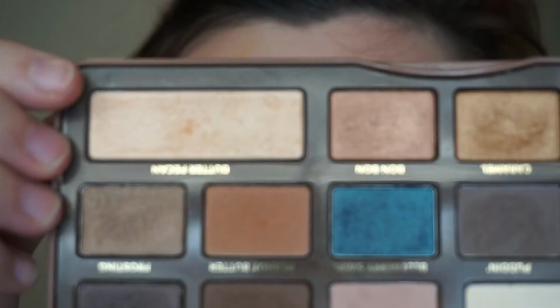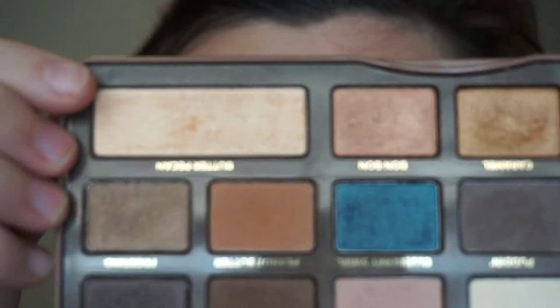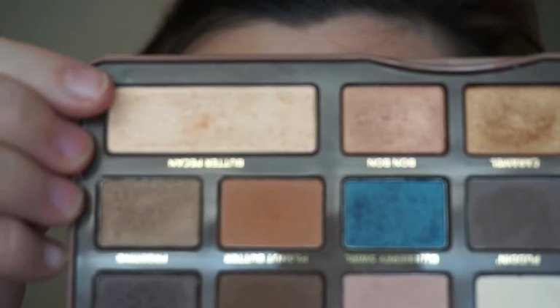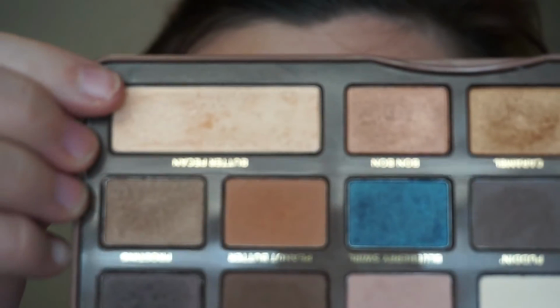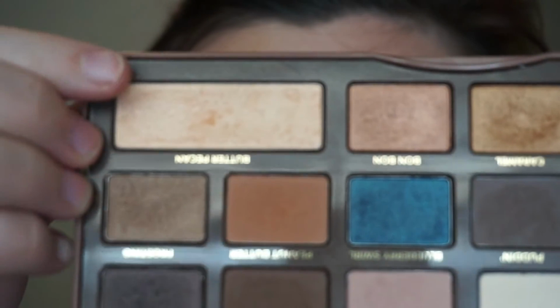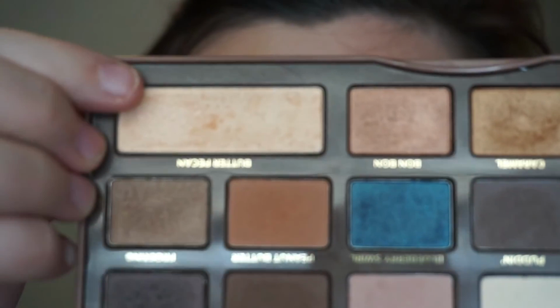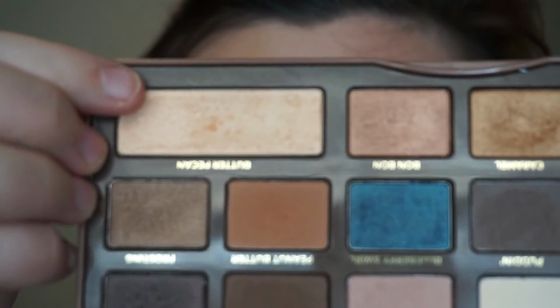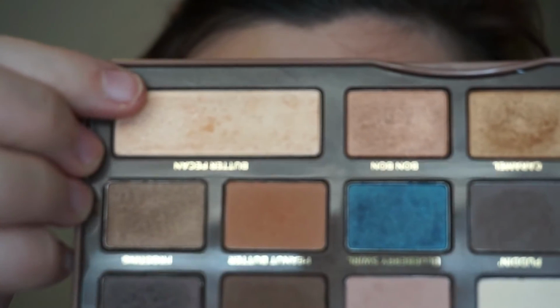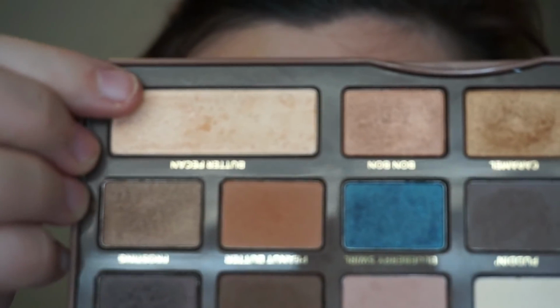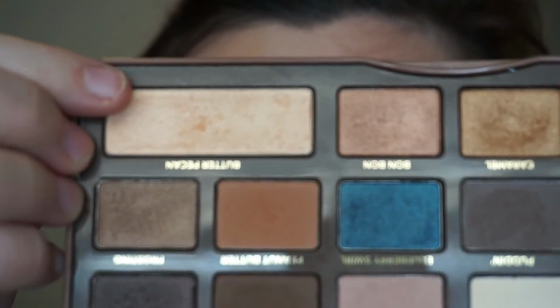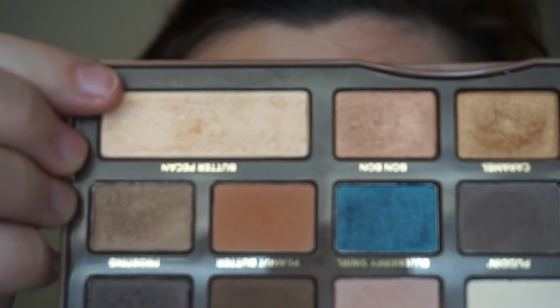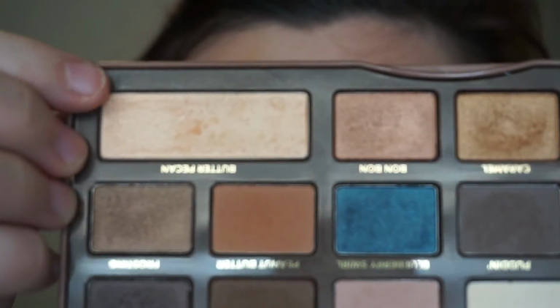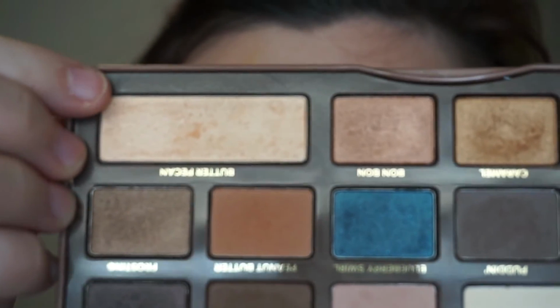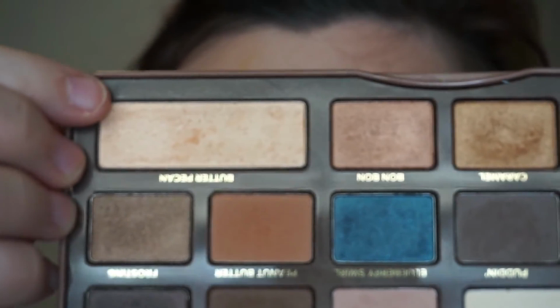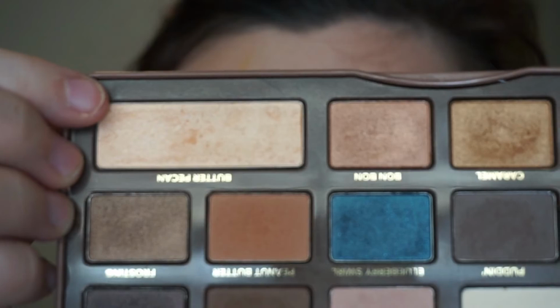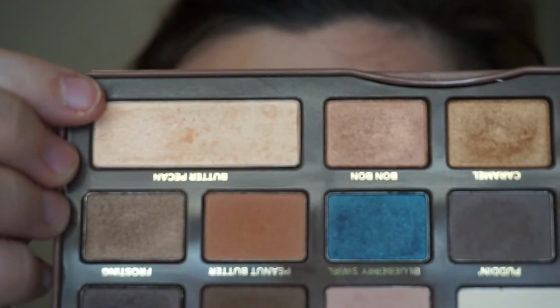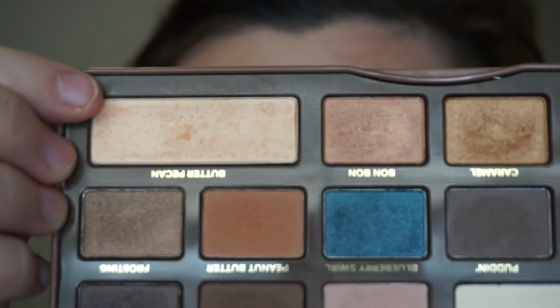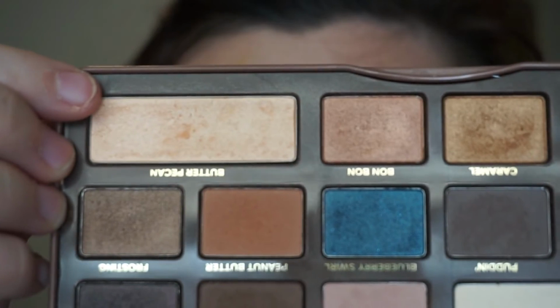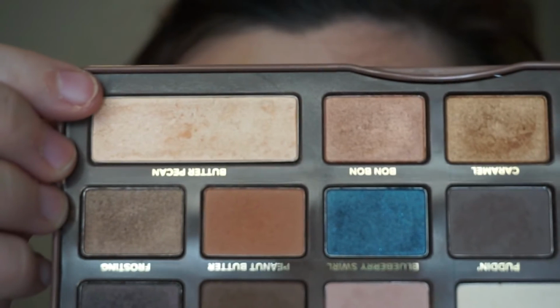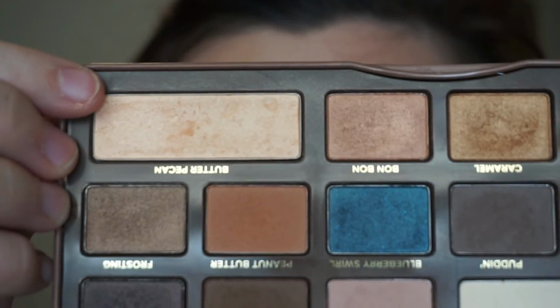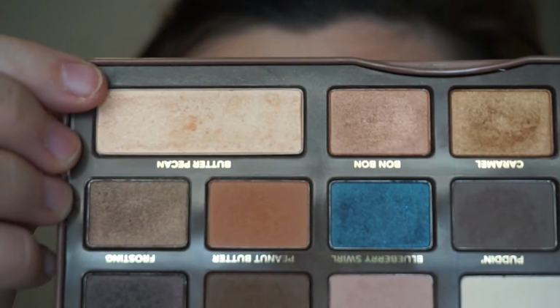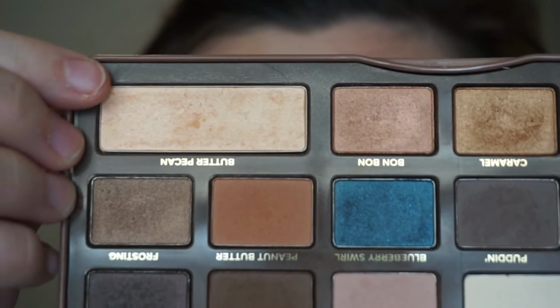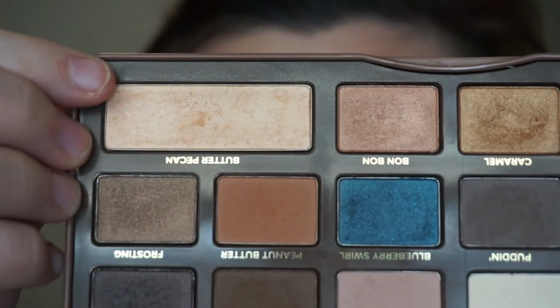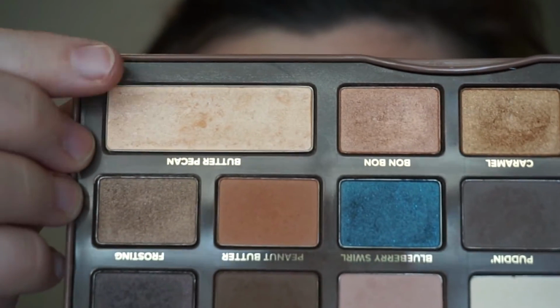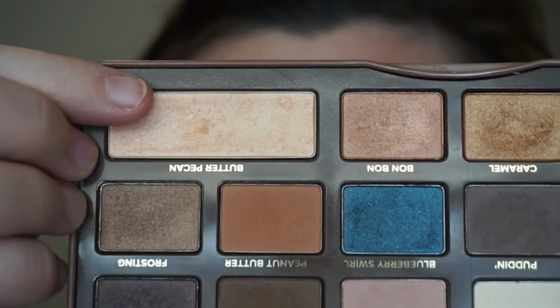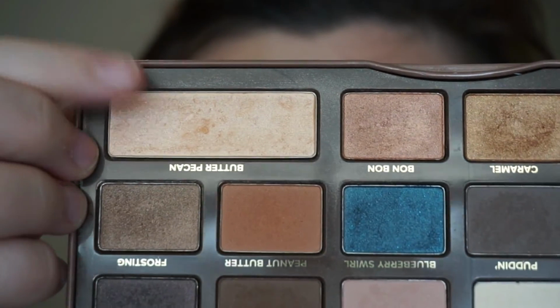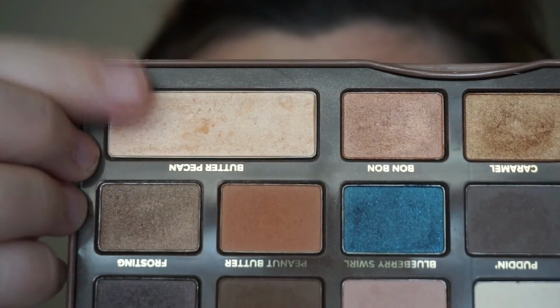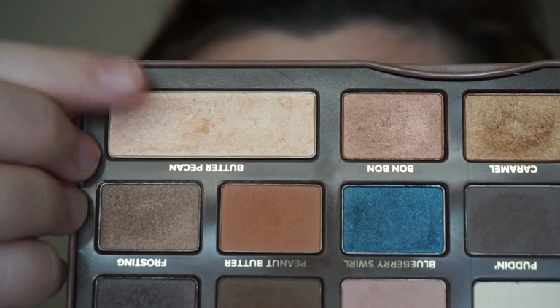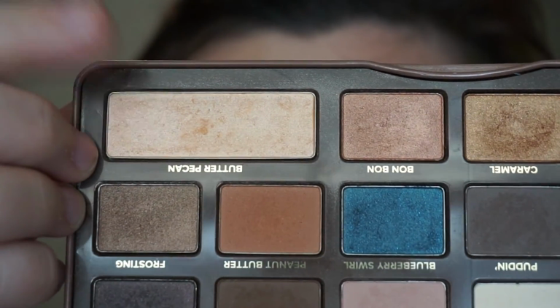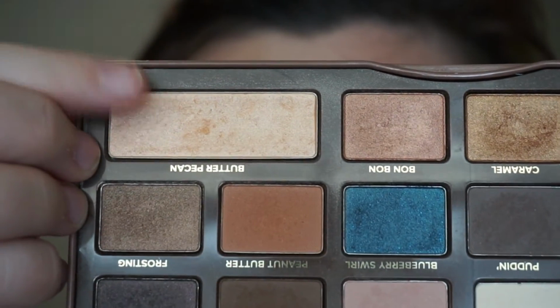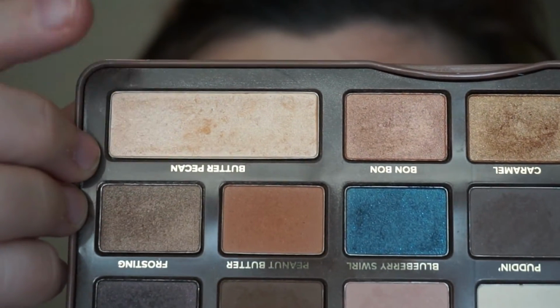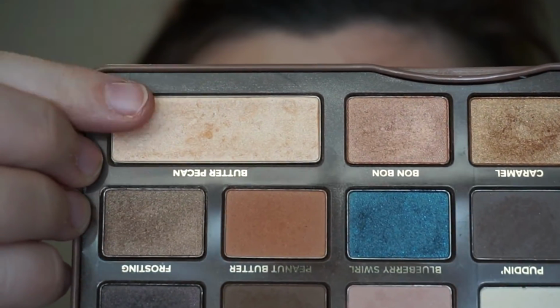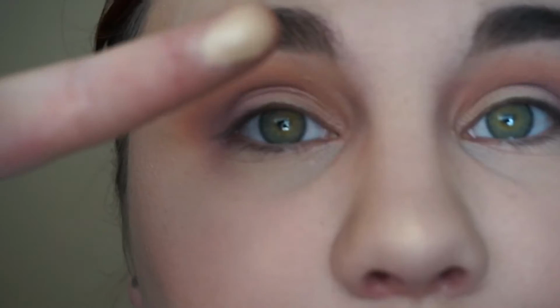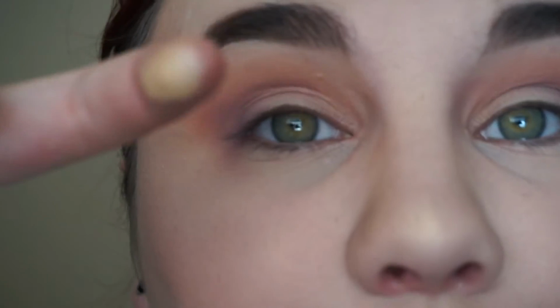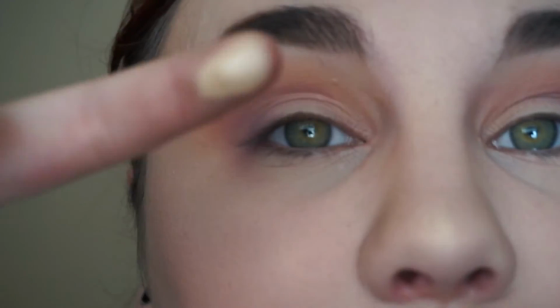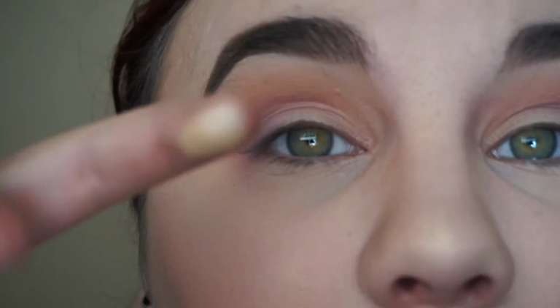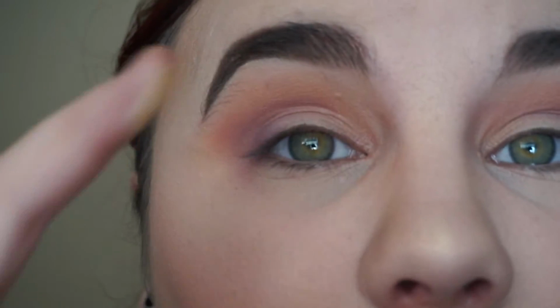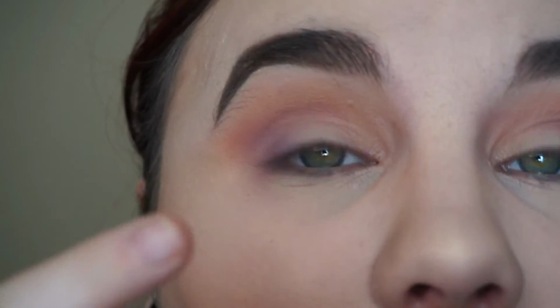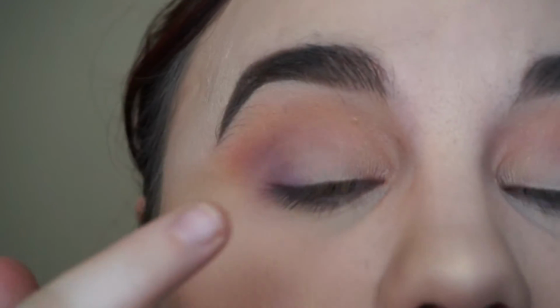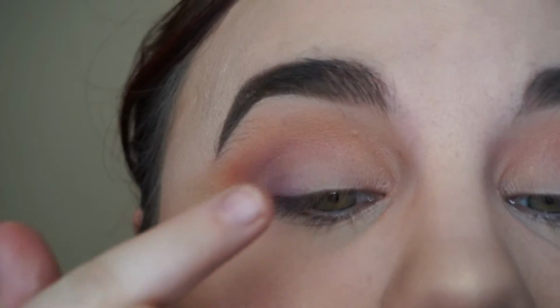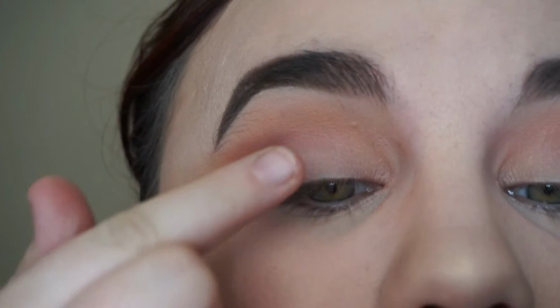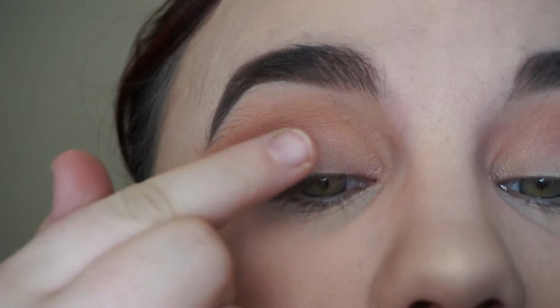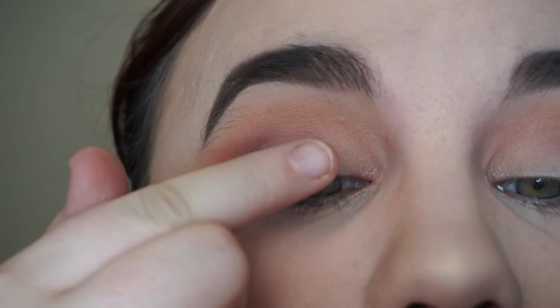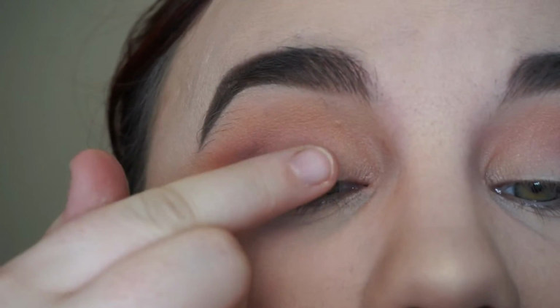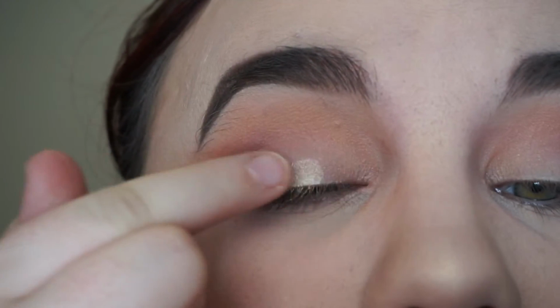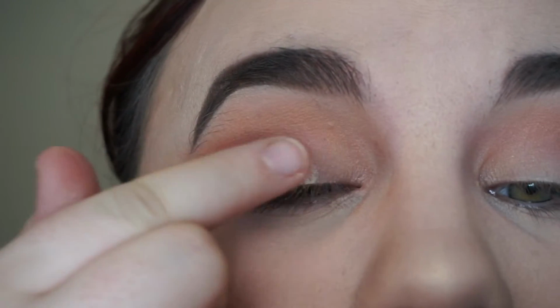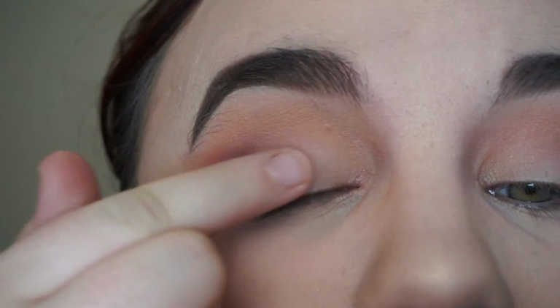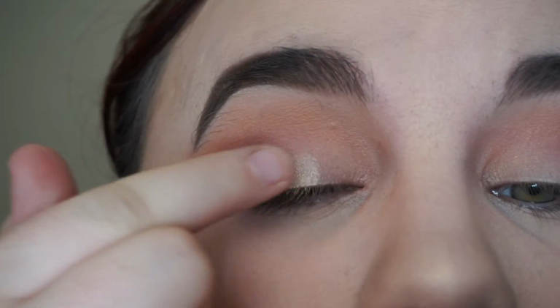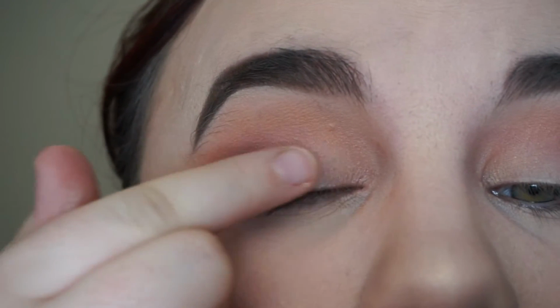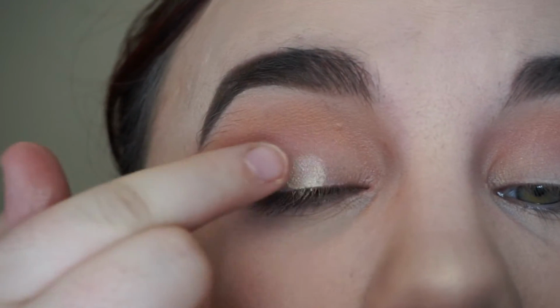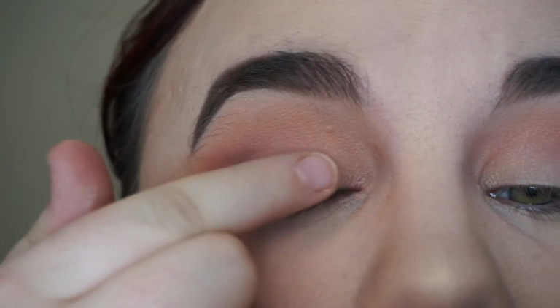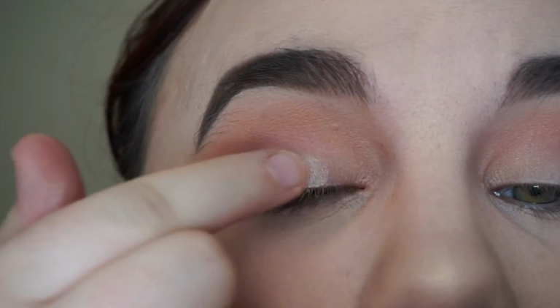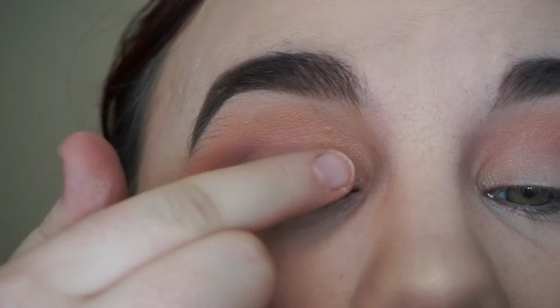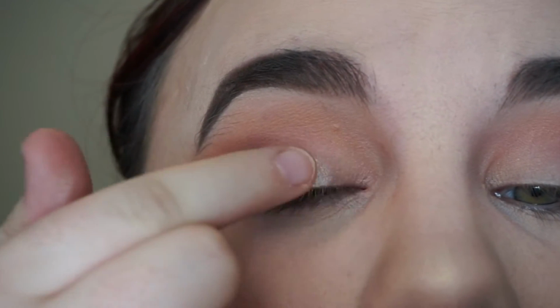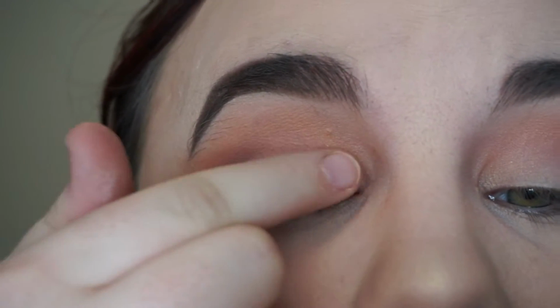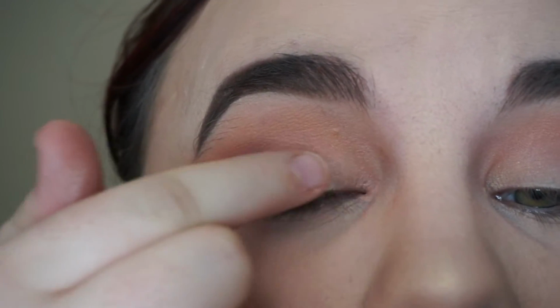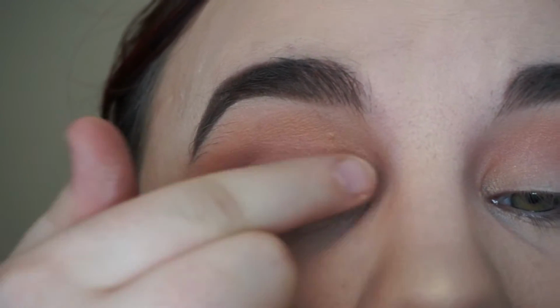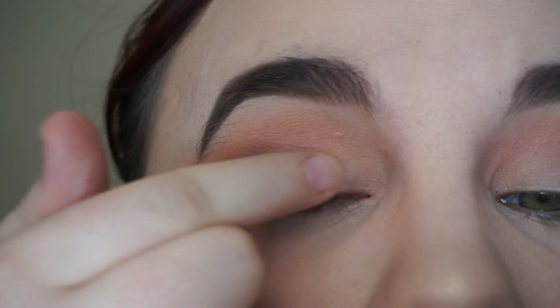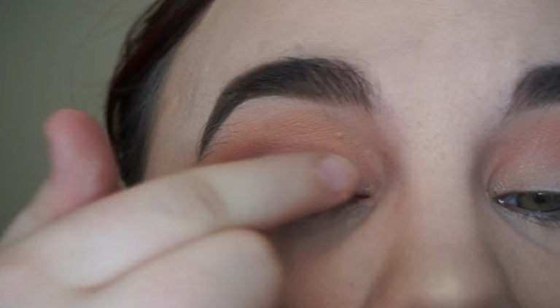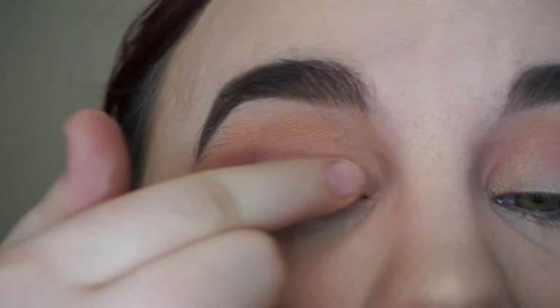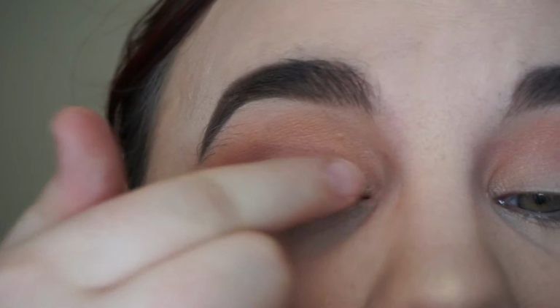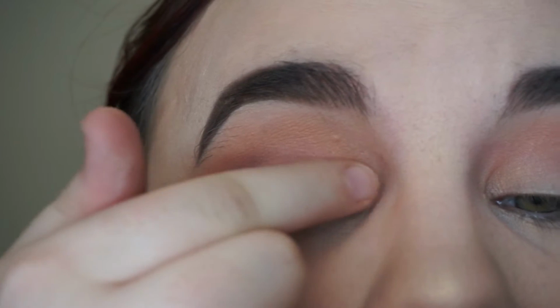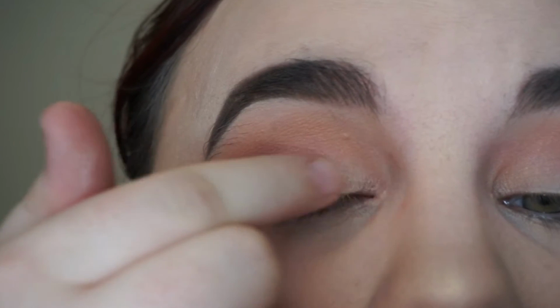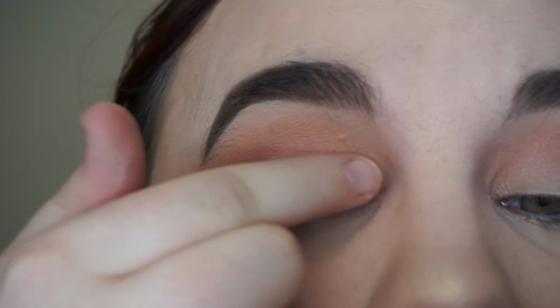For the lid we're going to go in with an orangey champagne color, and just using our finger we're going to spread that around and then blend it out.